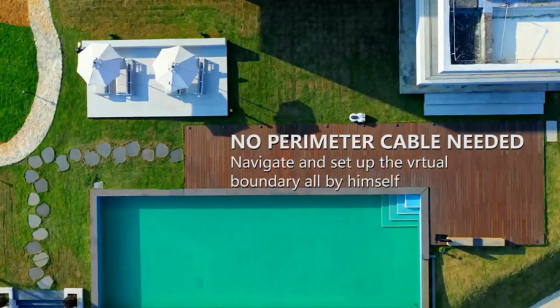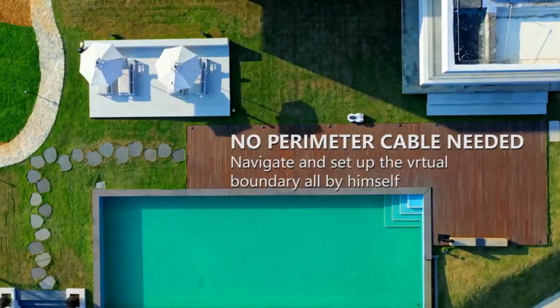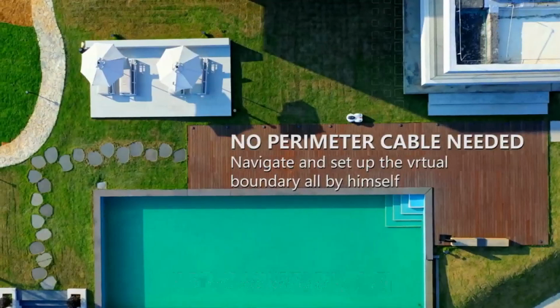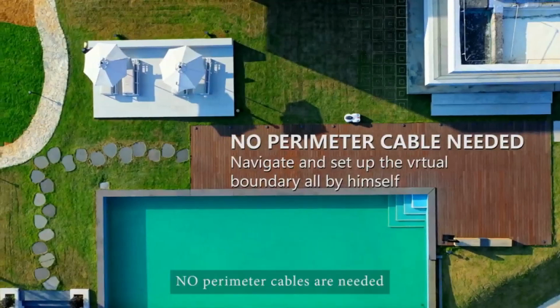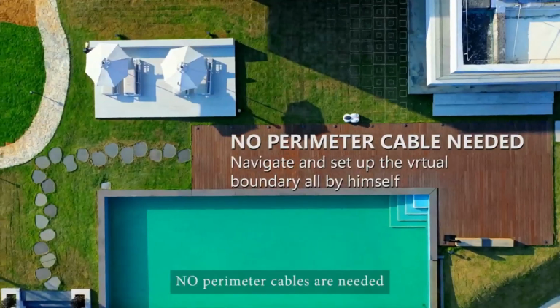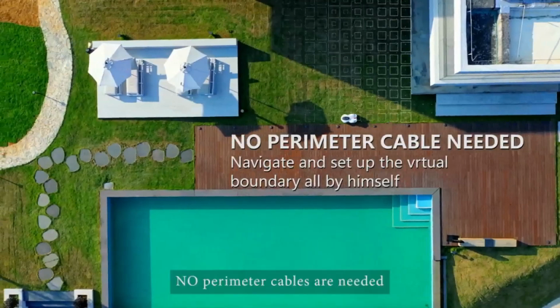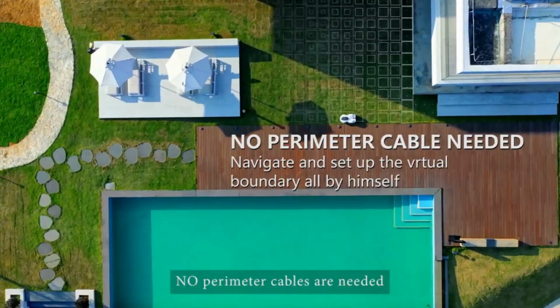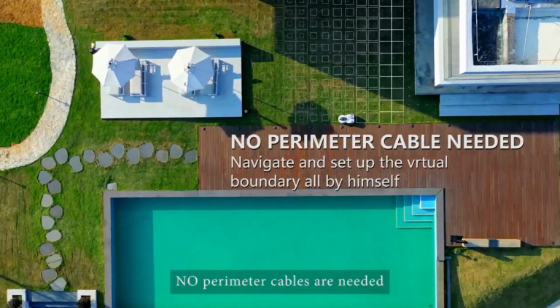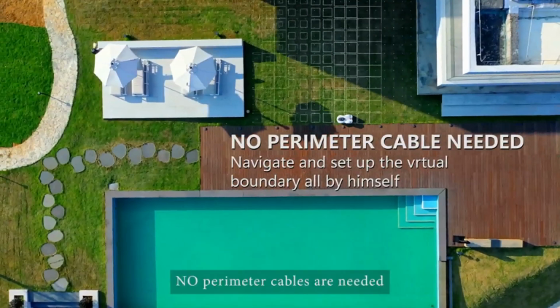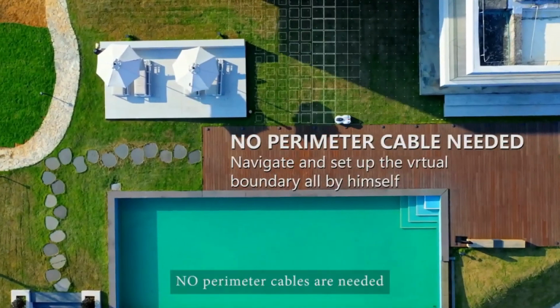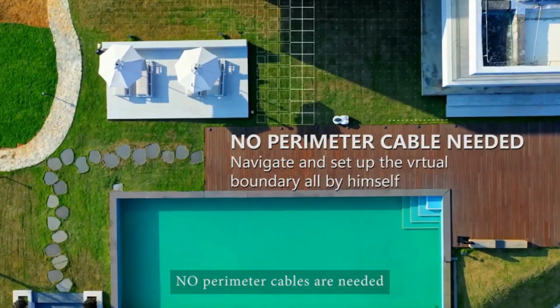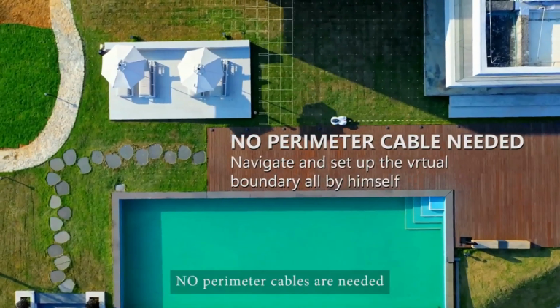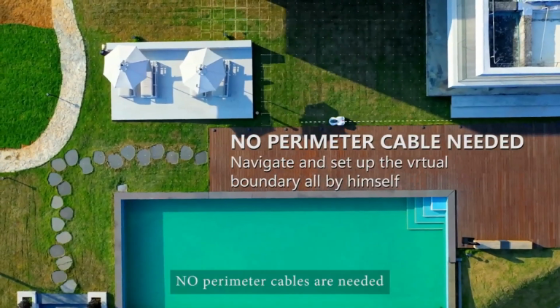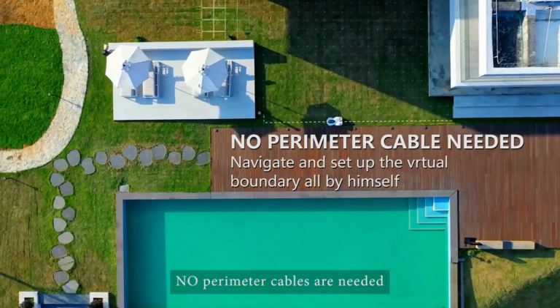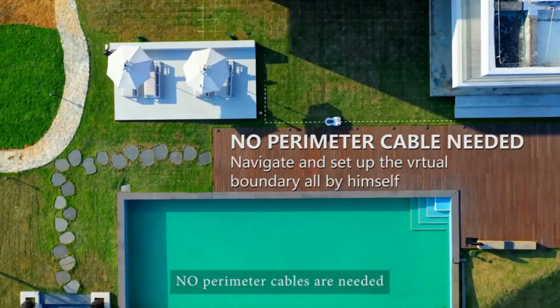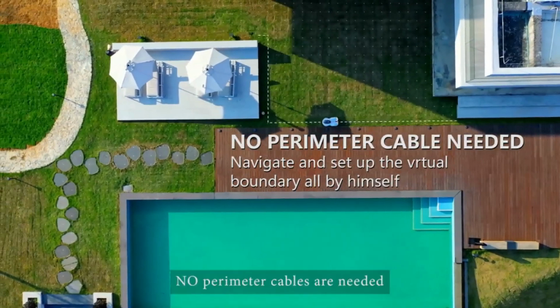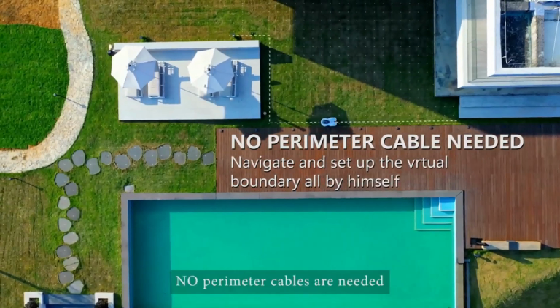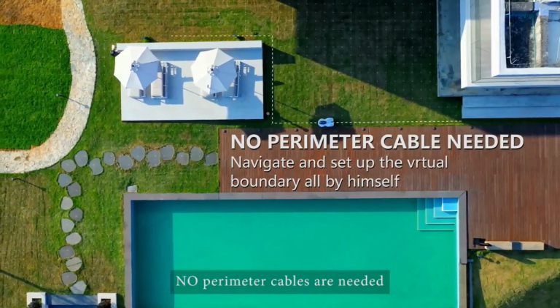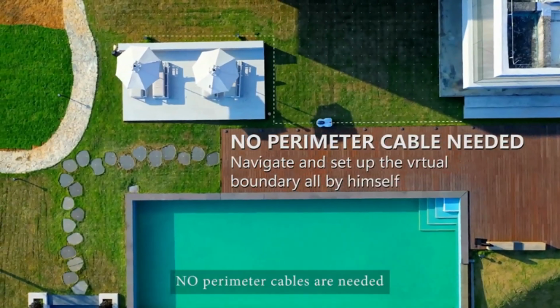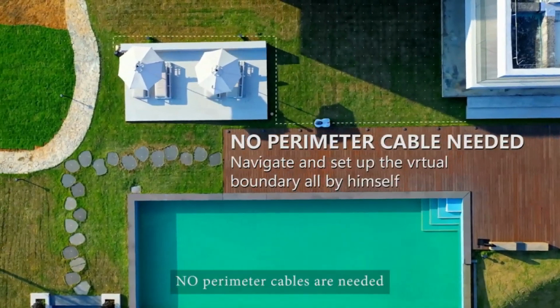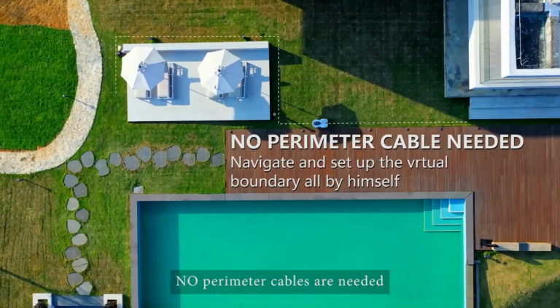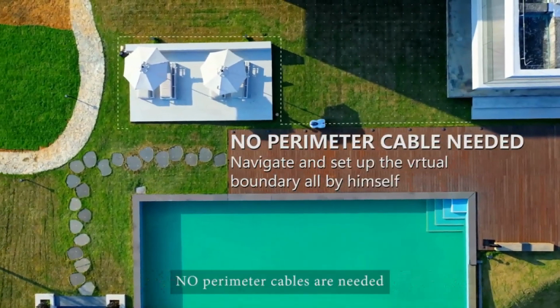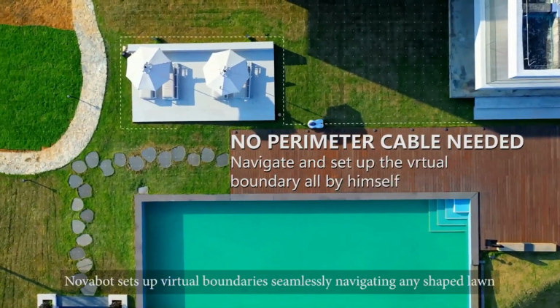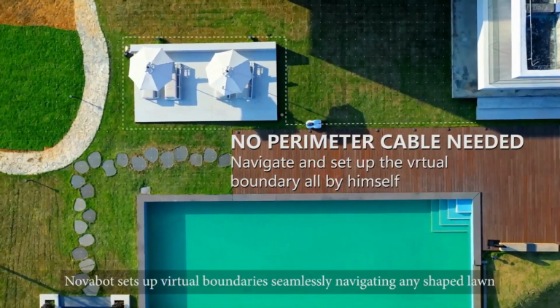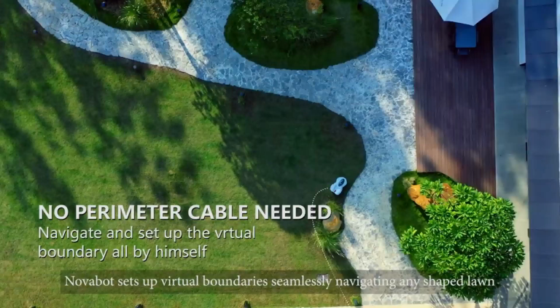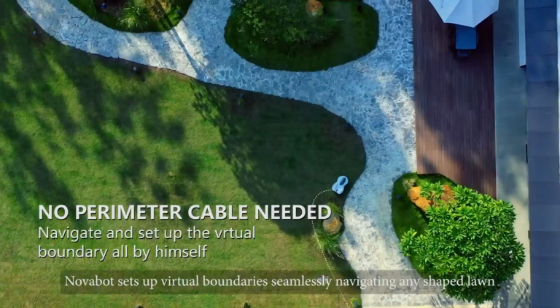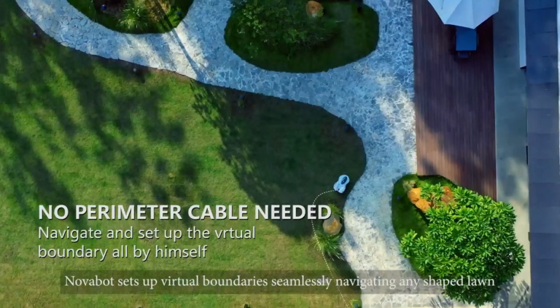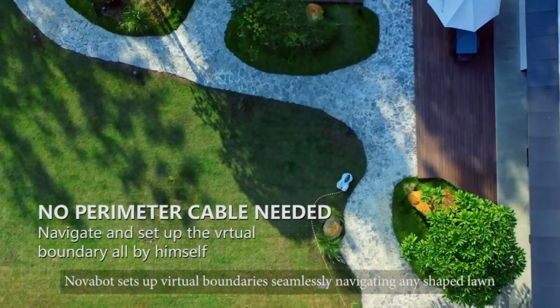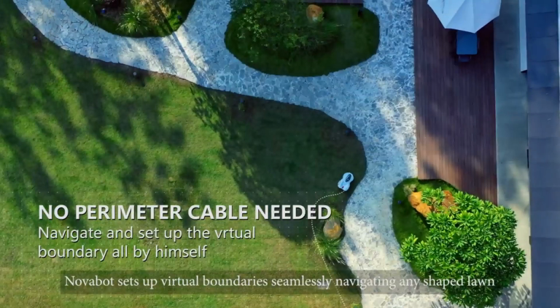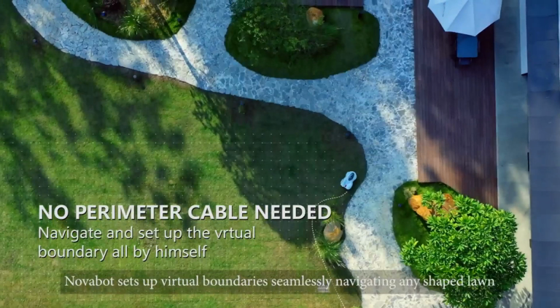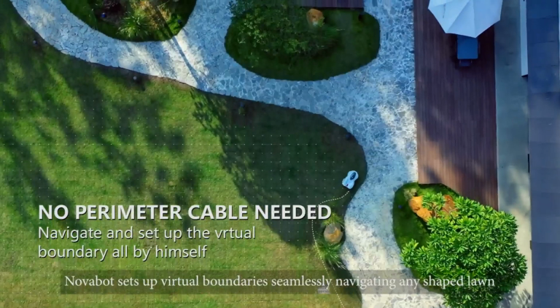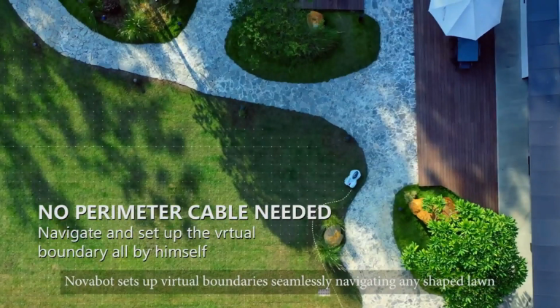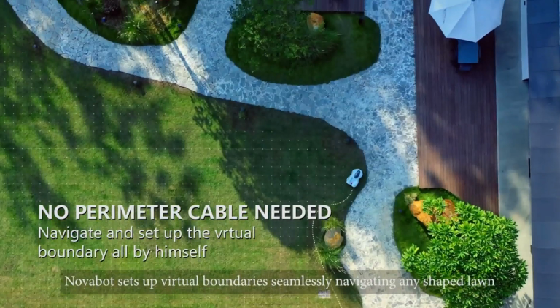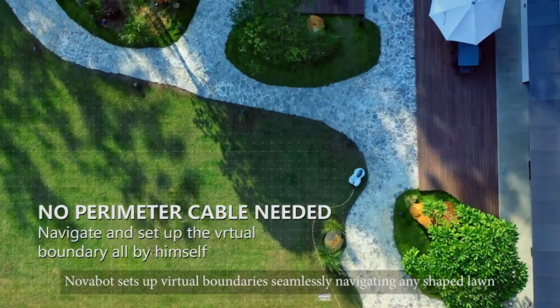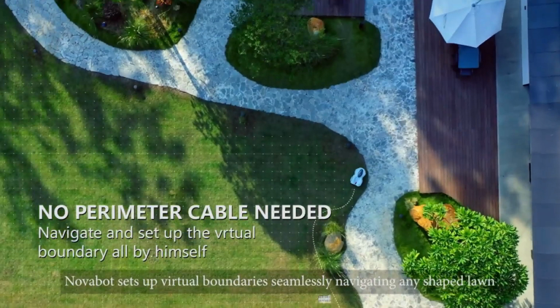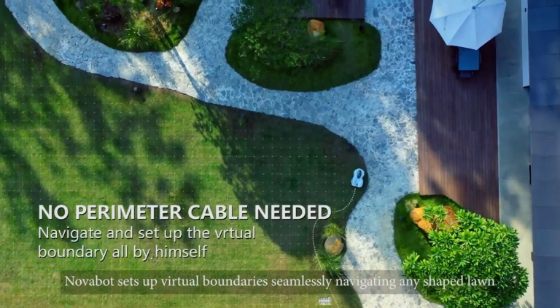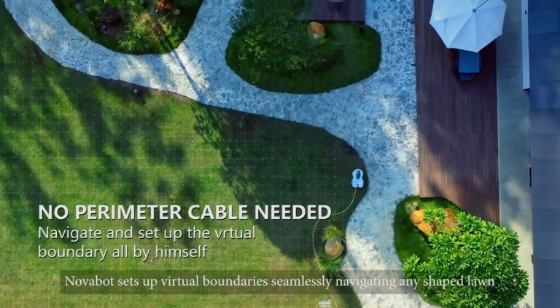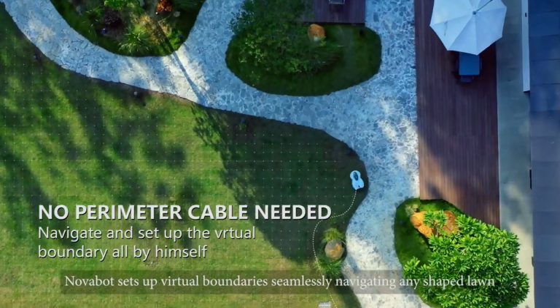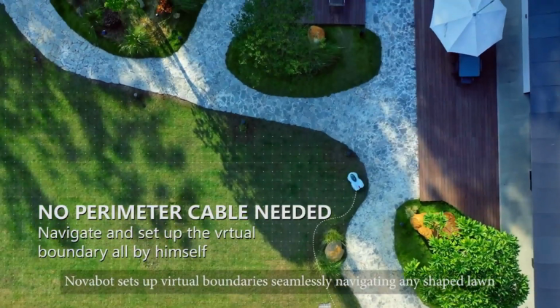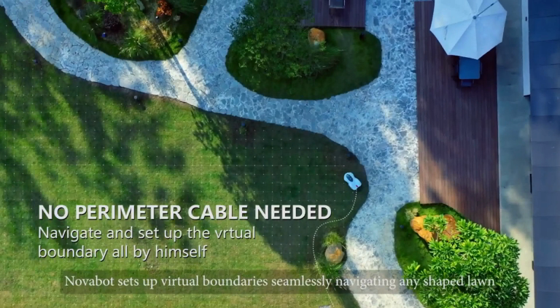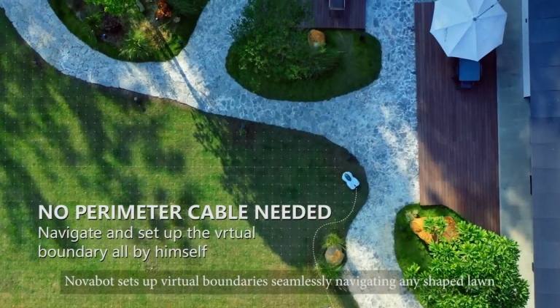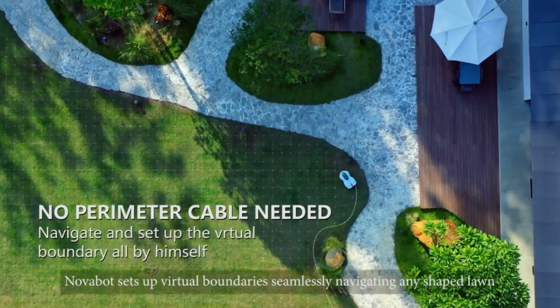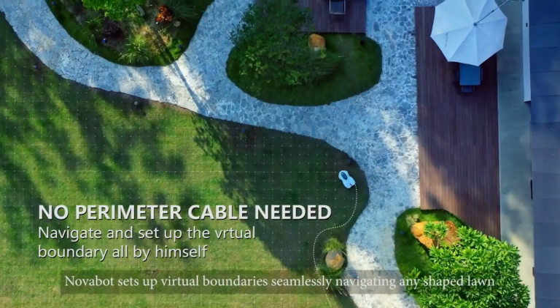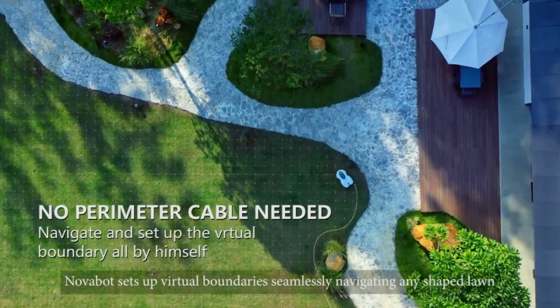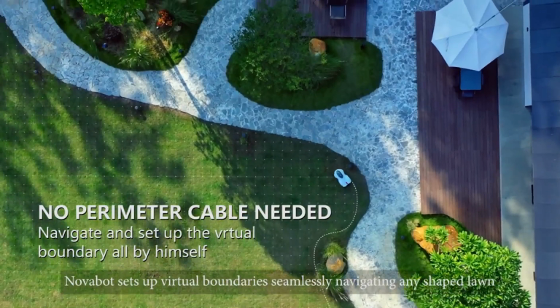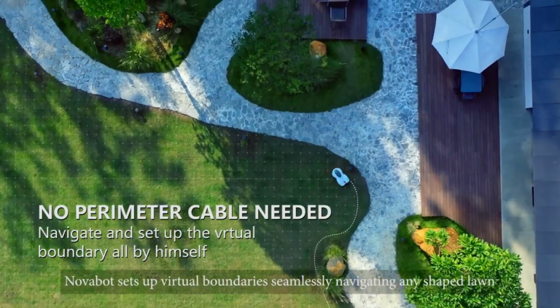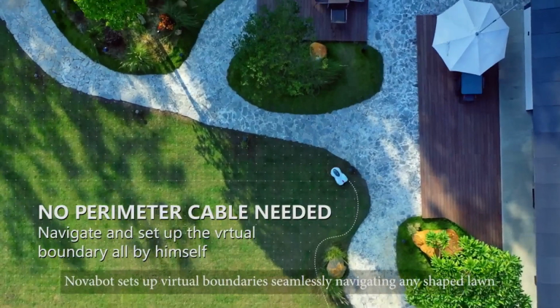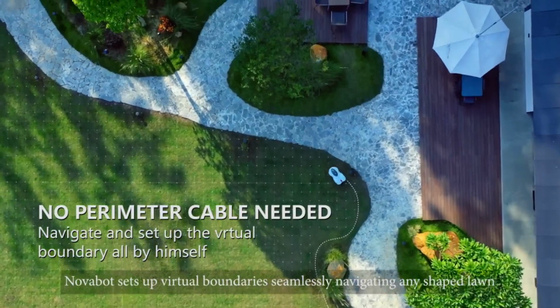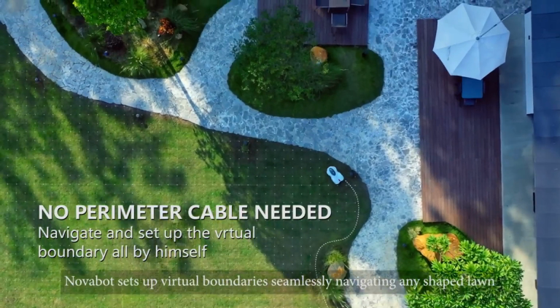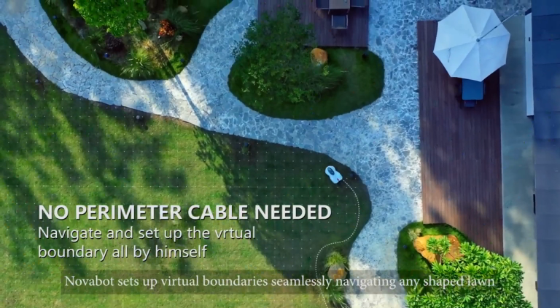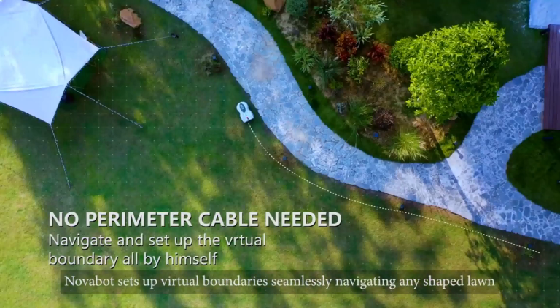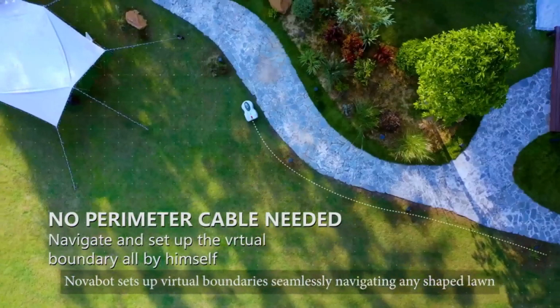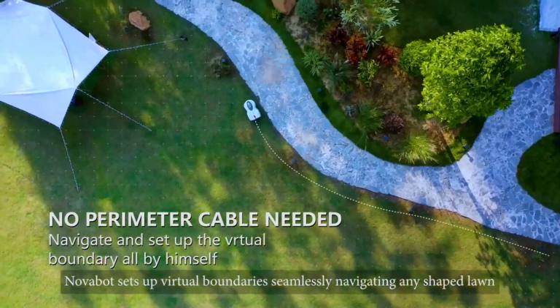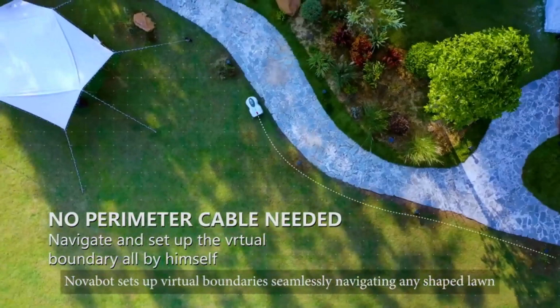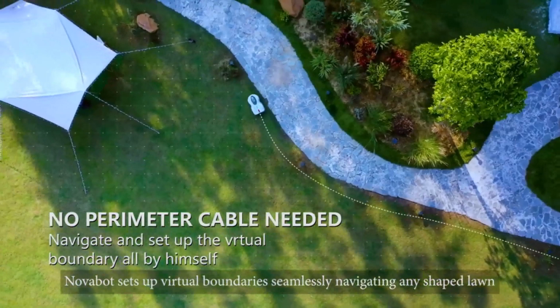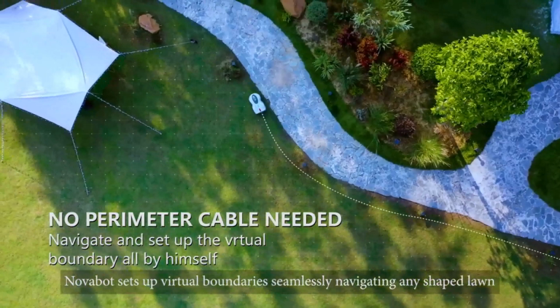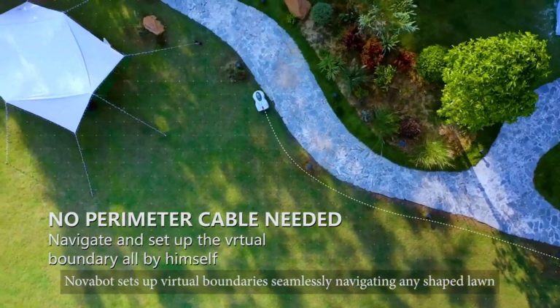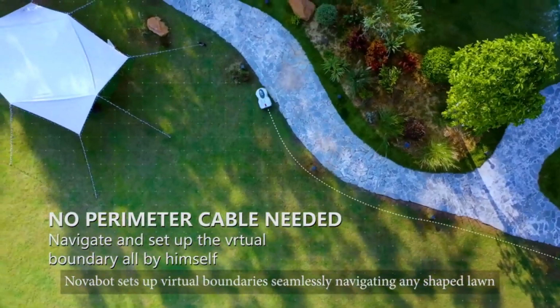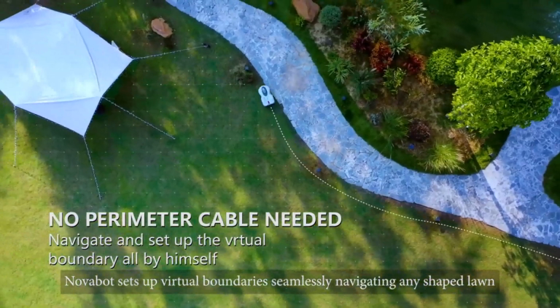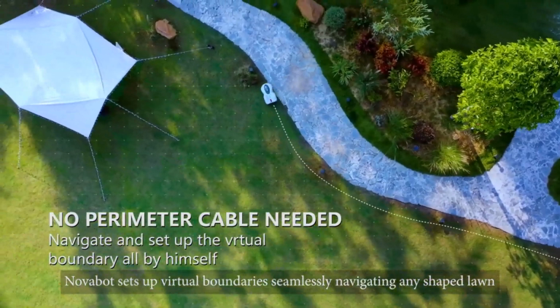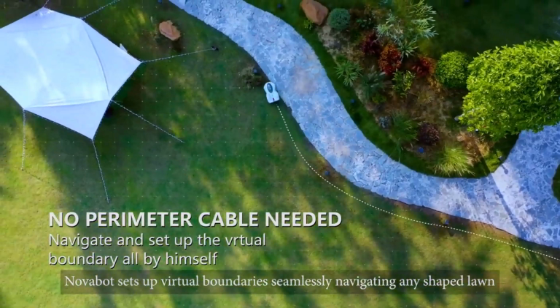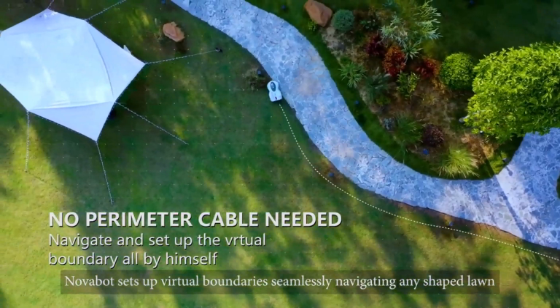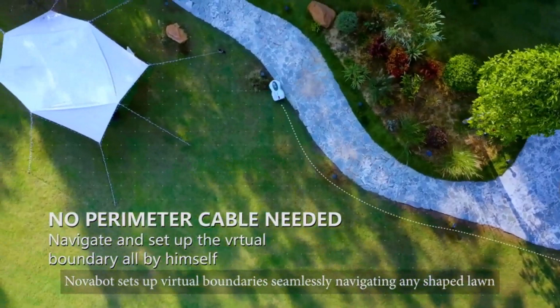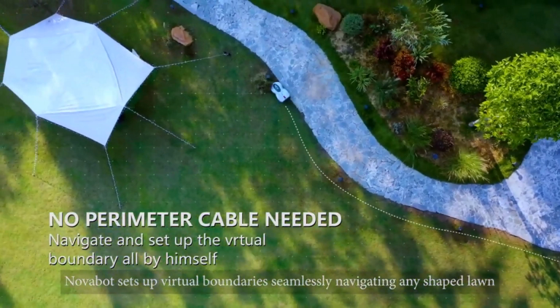No perimeter cables are needed. Novabot sets up virtual boundaries, seamlessly navigating any shape lawn.